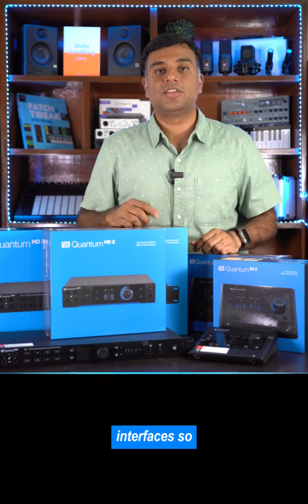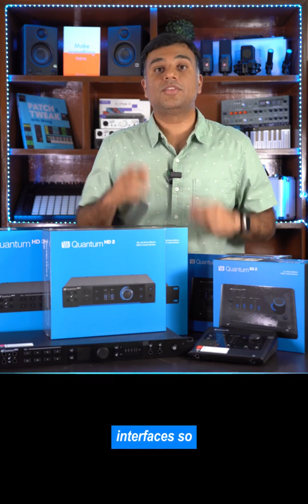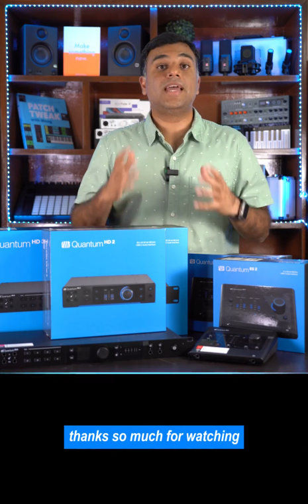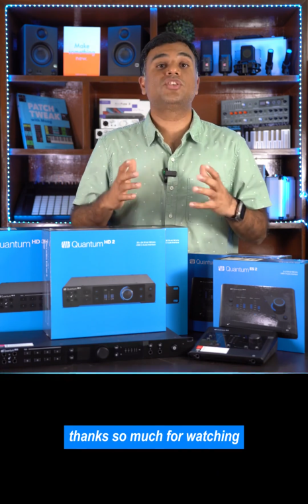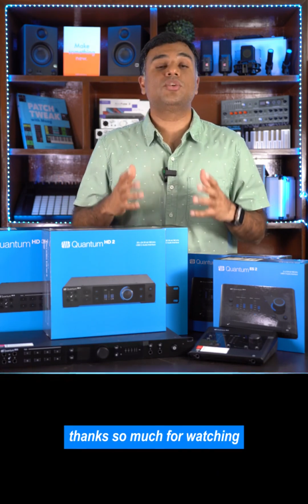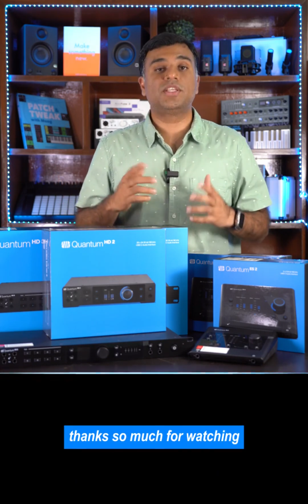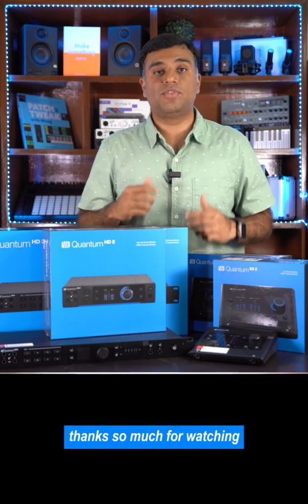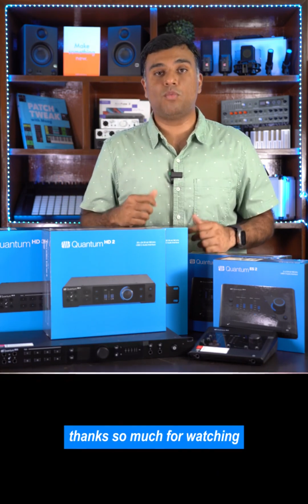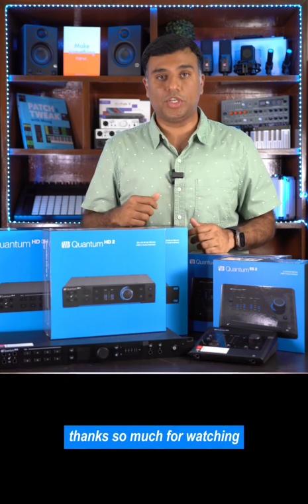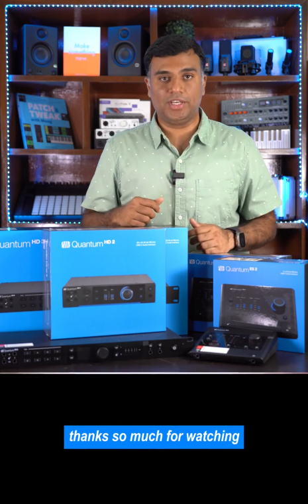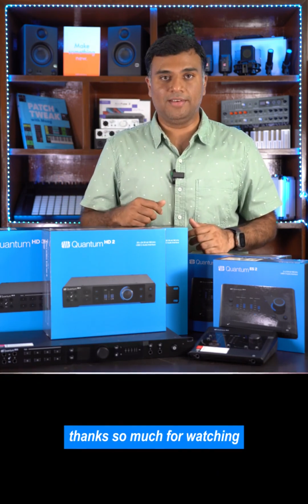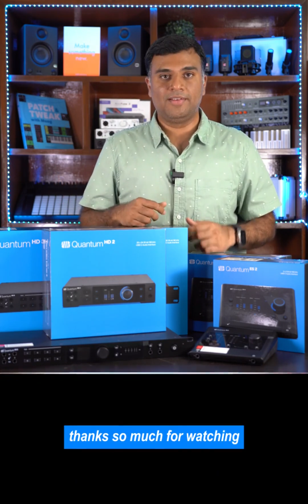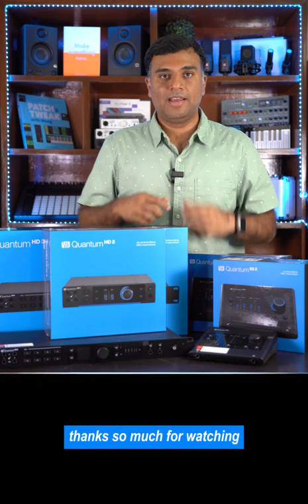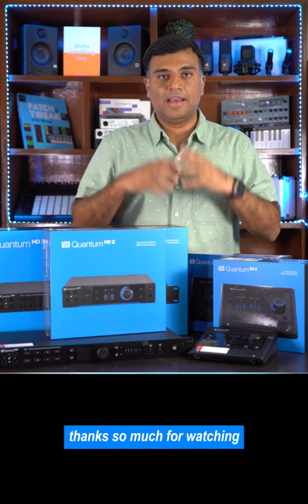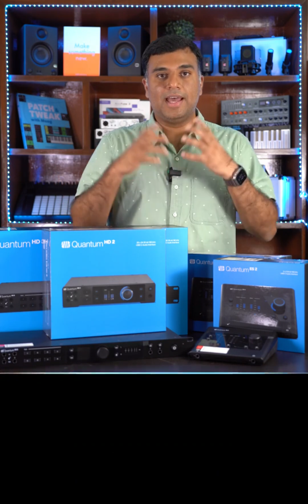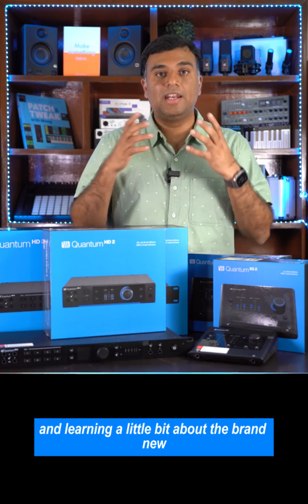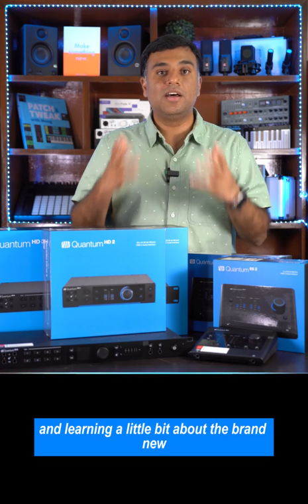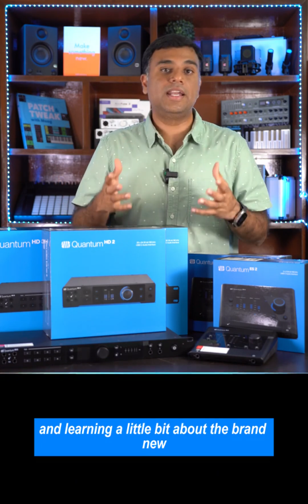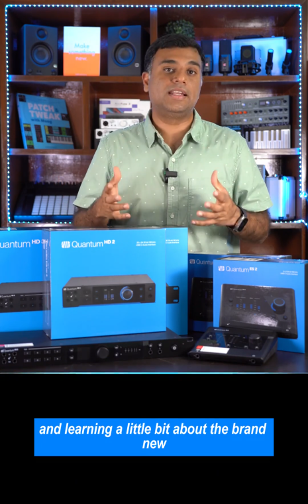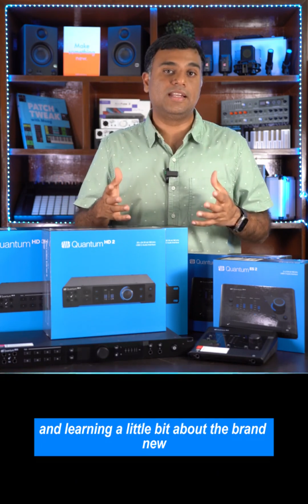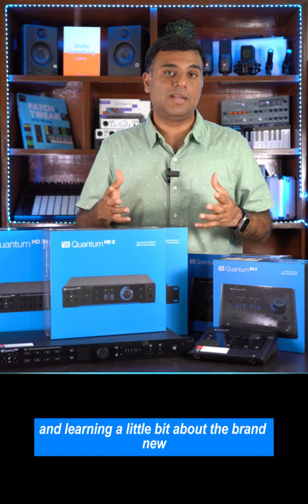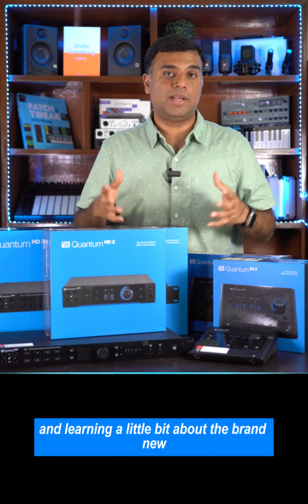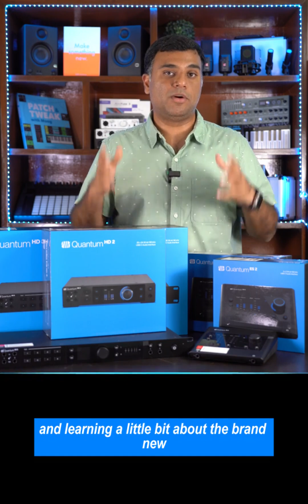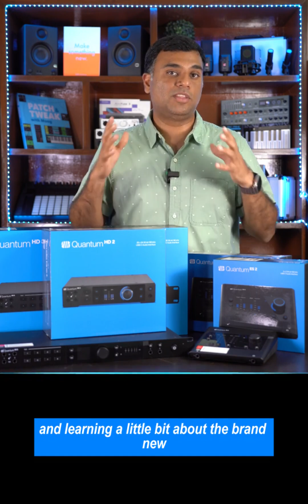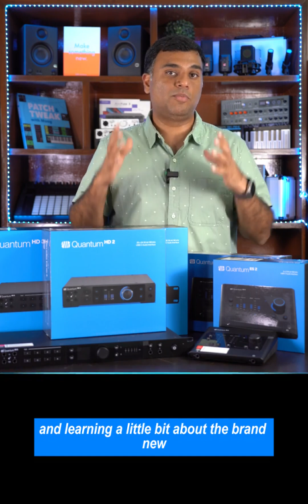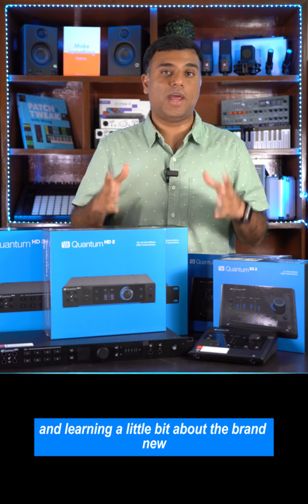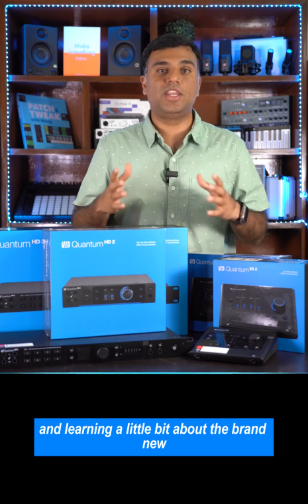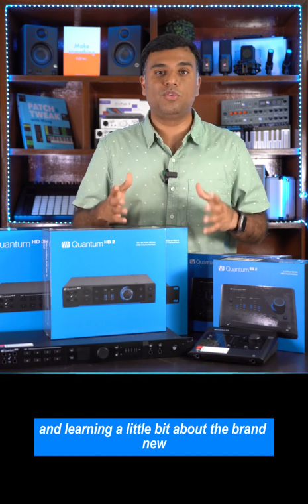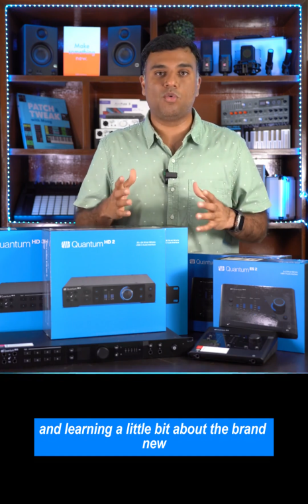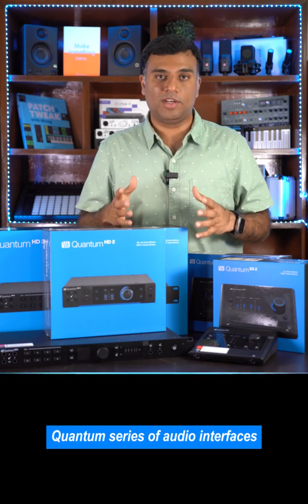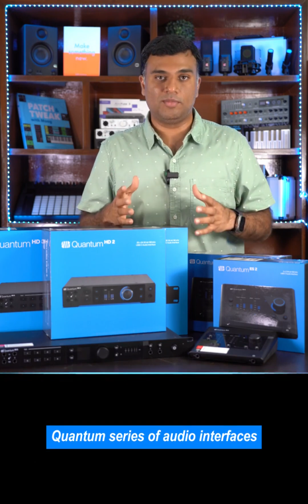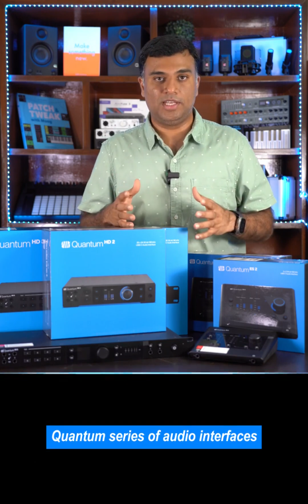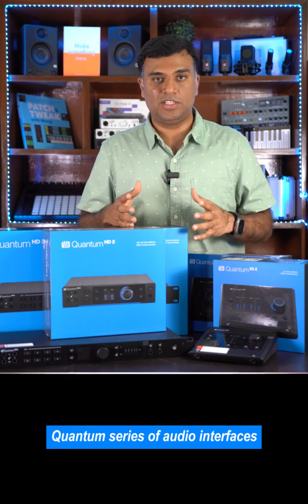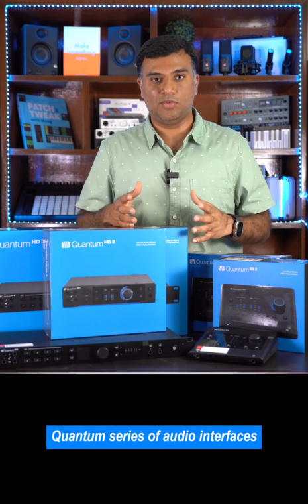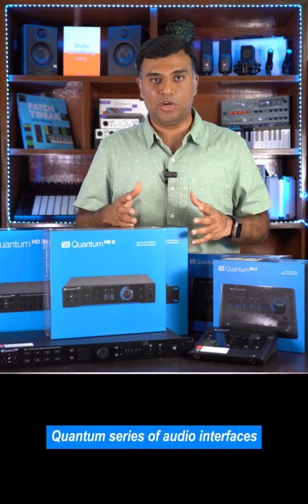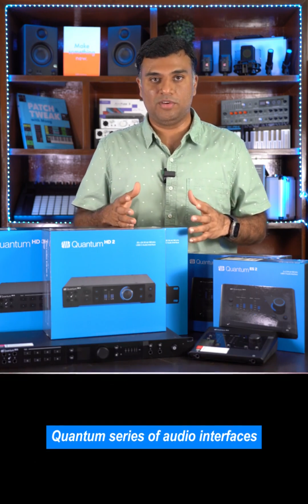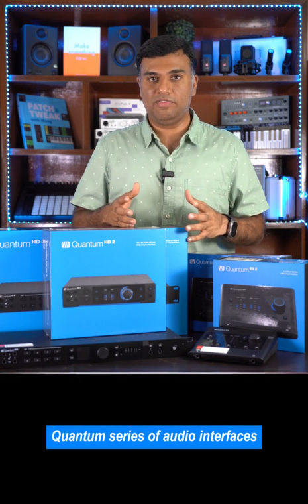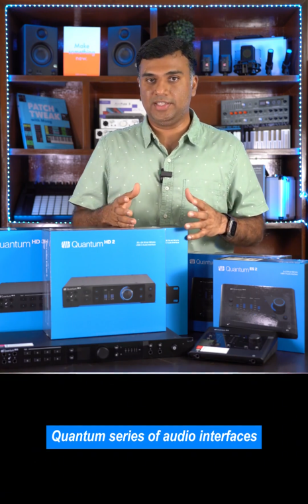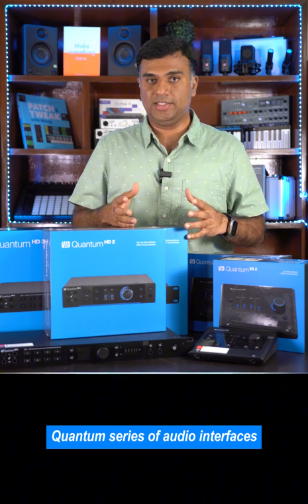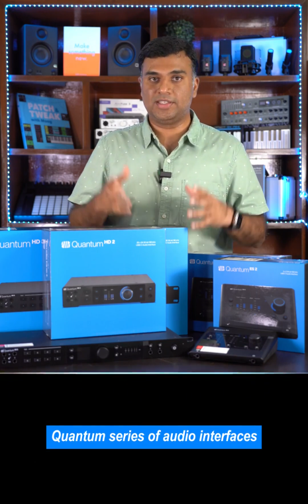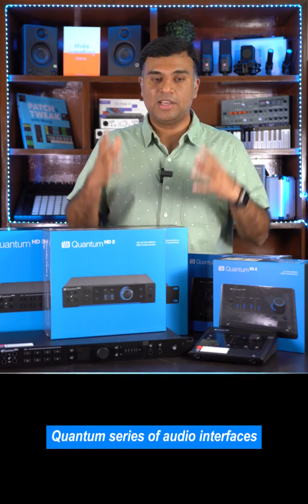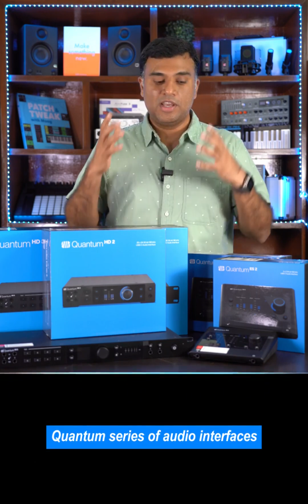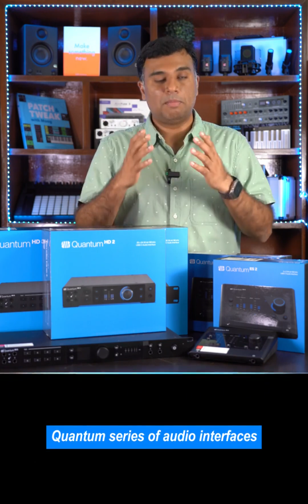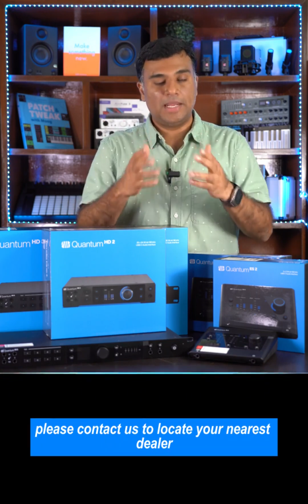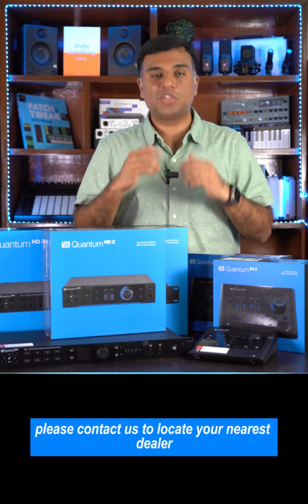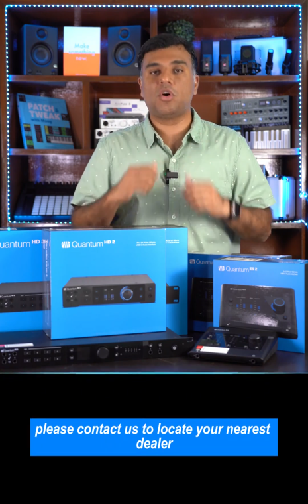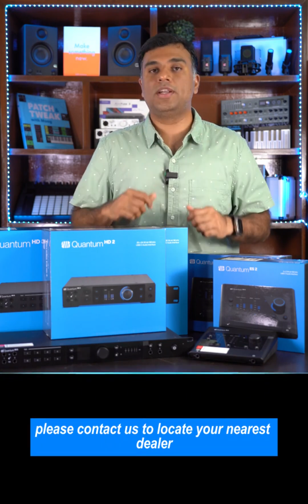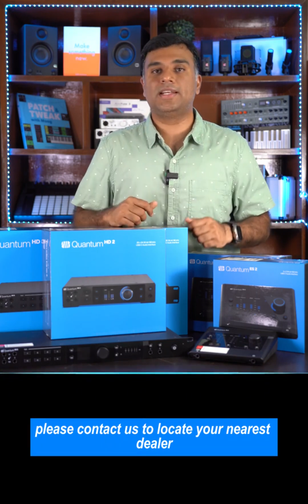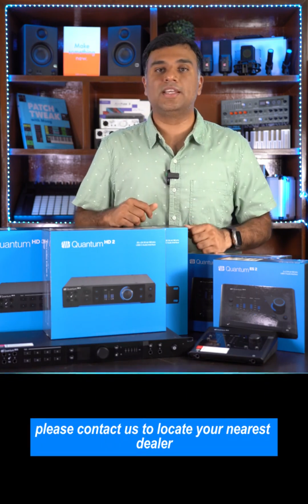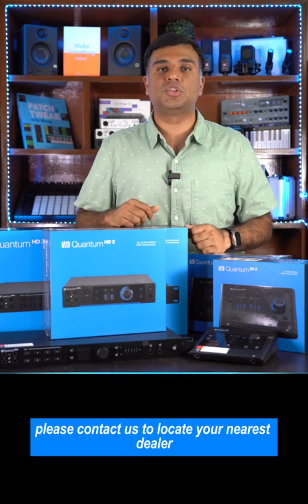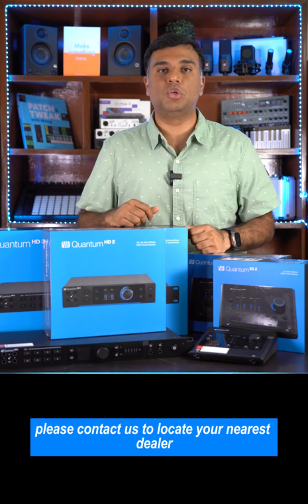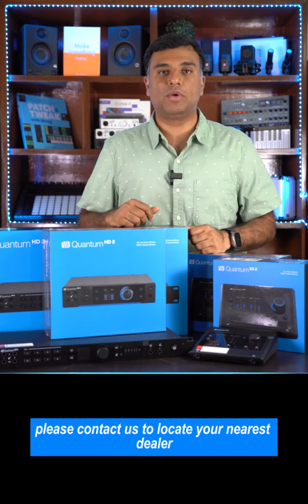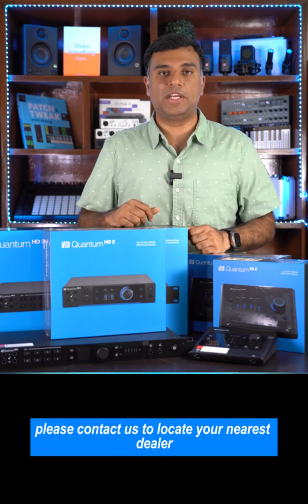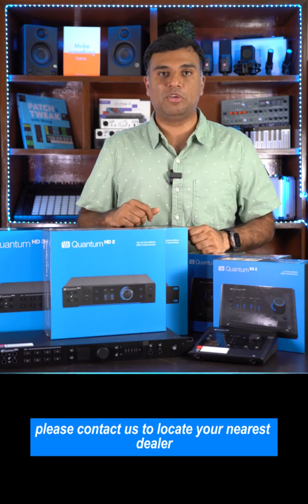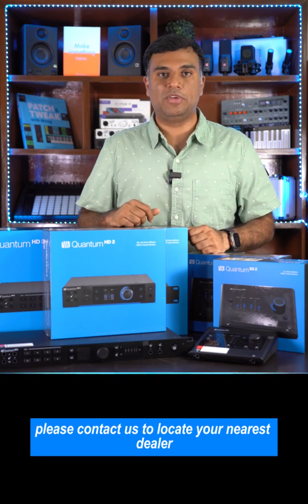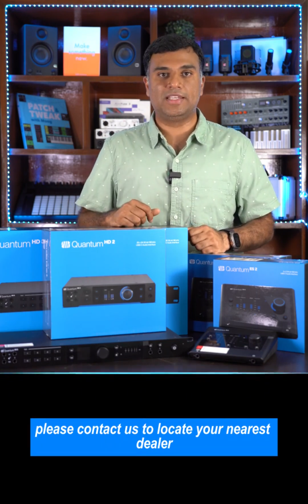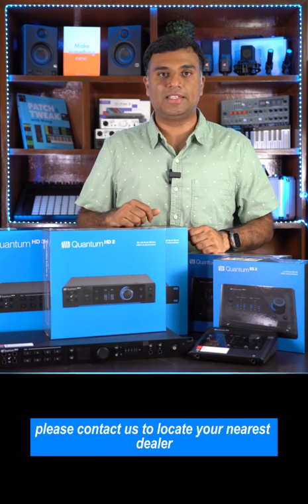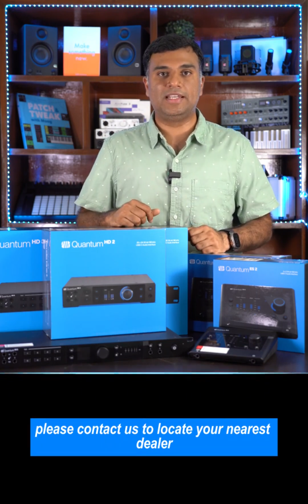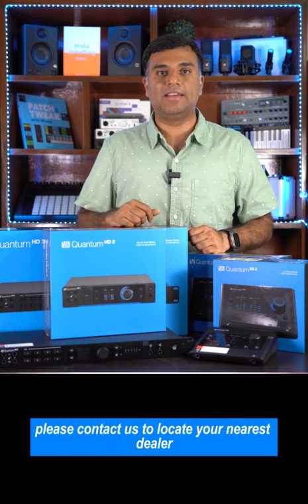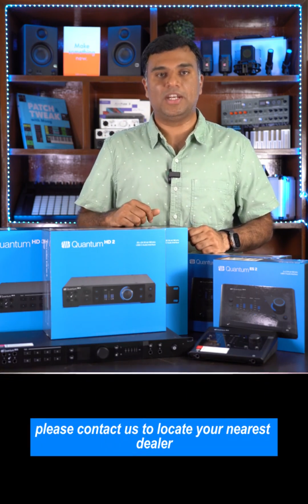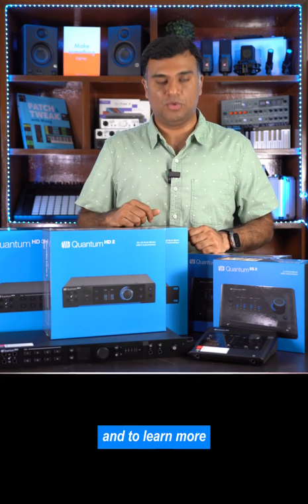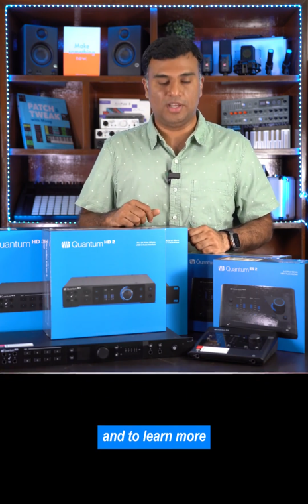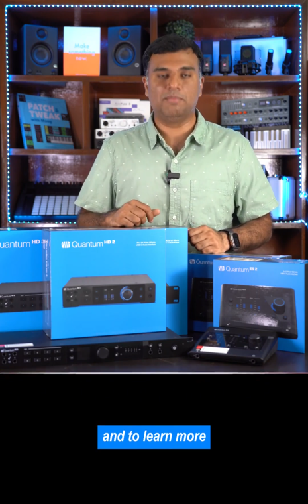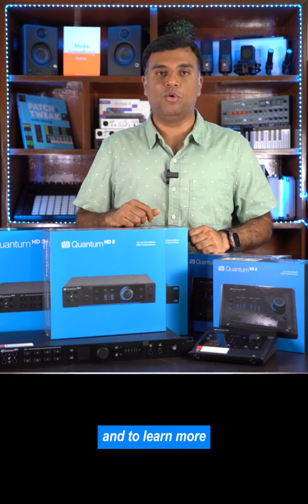Thanks so much for watching and learning a little bit about the brand new Quantum series of audio interfaces. Please contact us to locate your nearest dealer and to learn more.